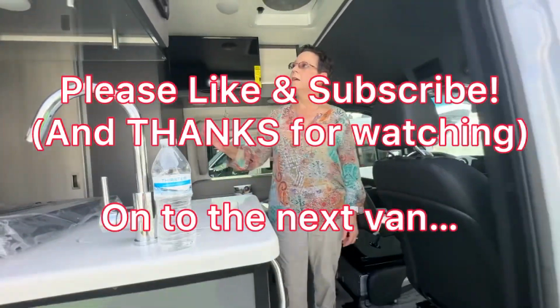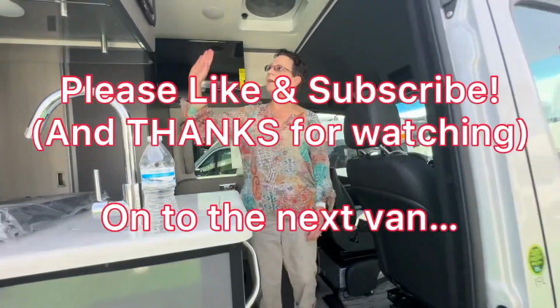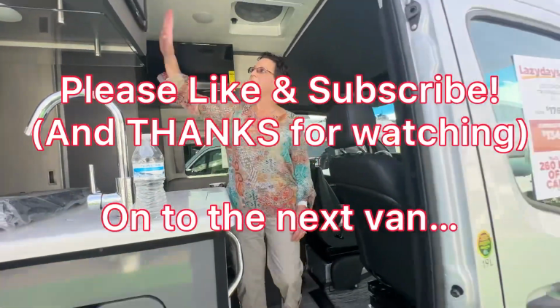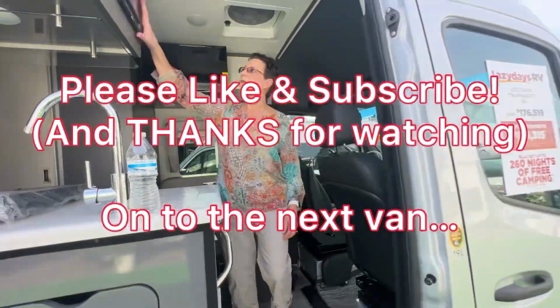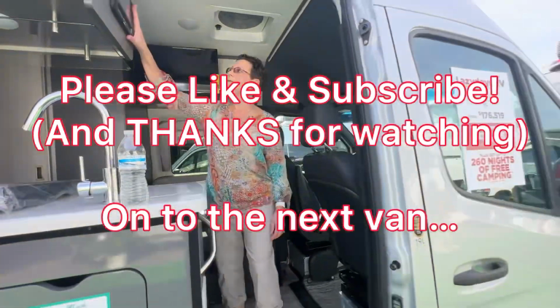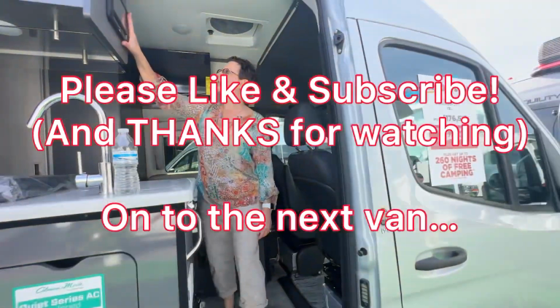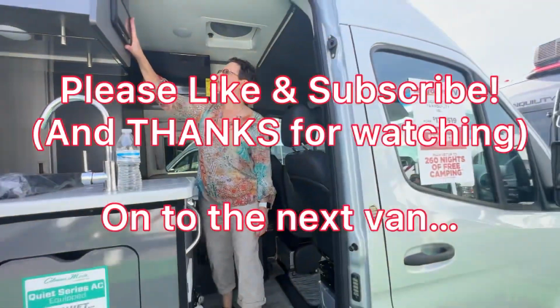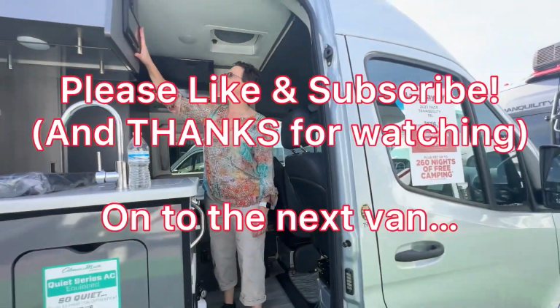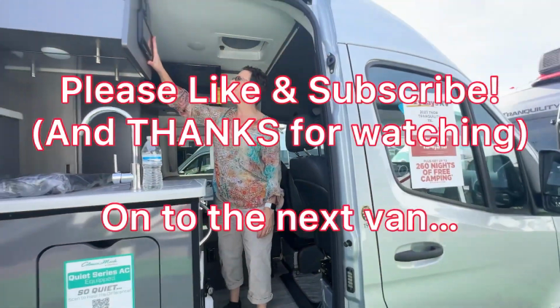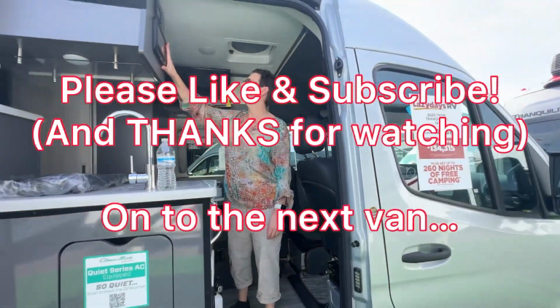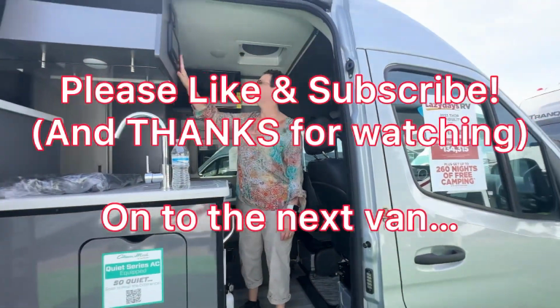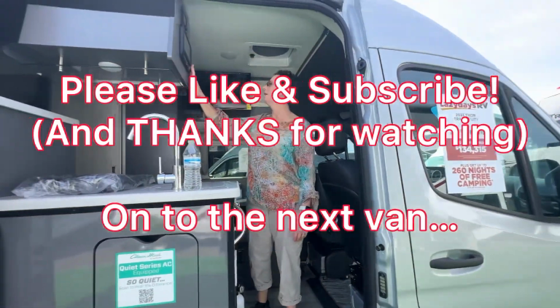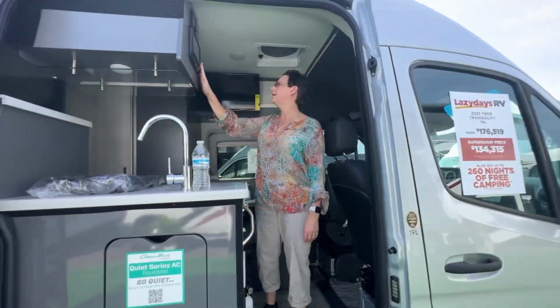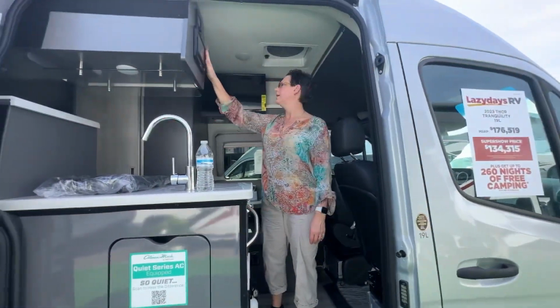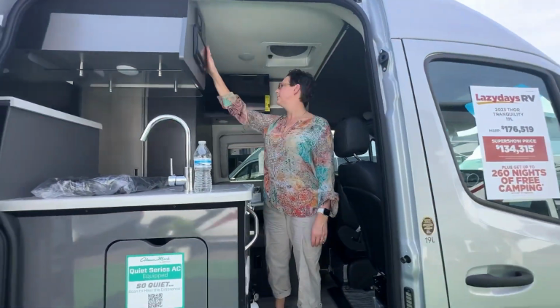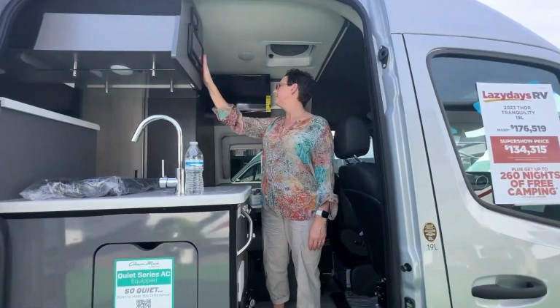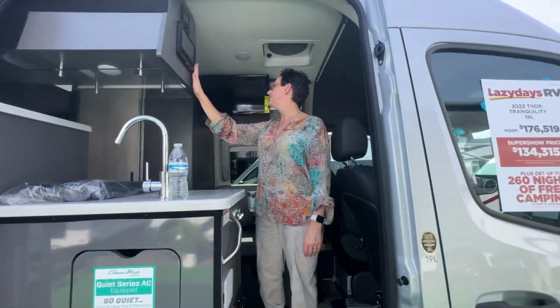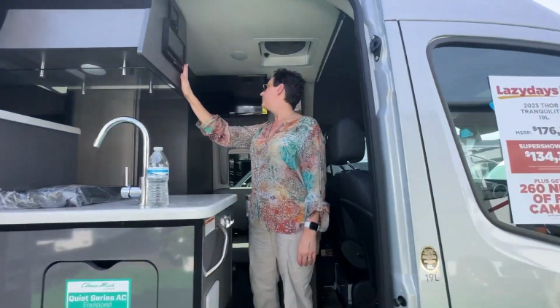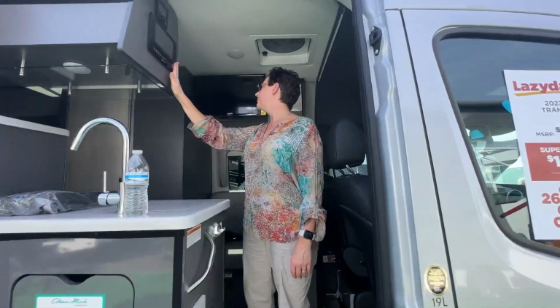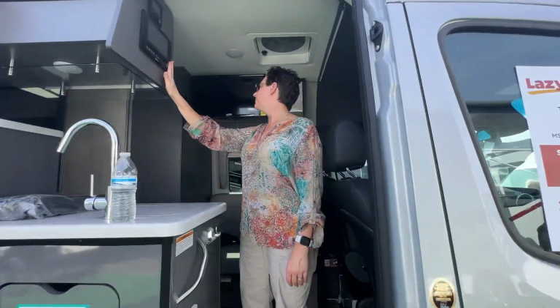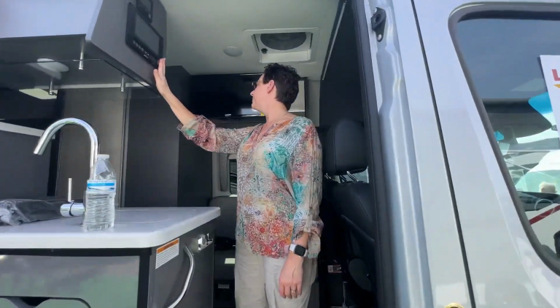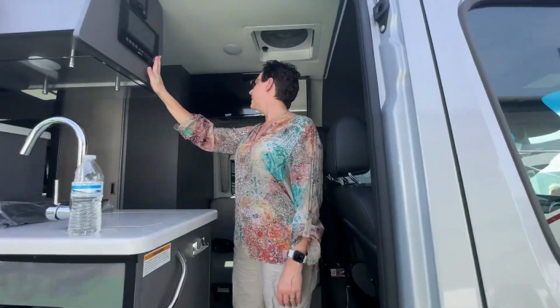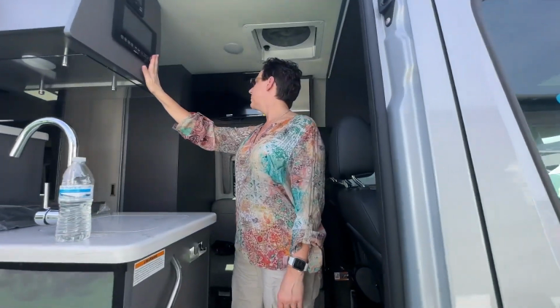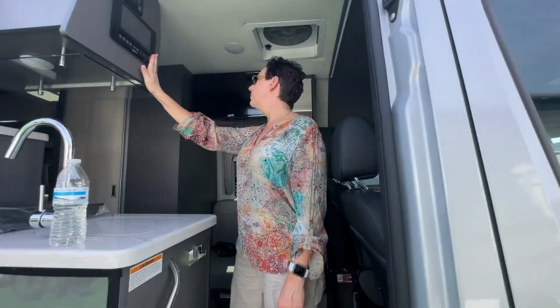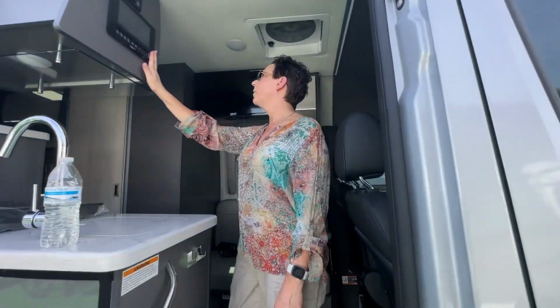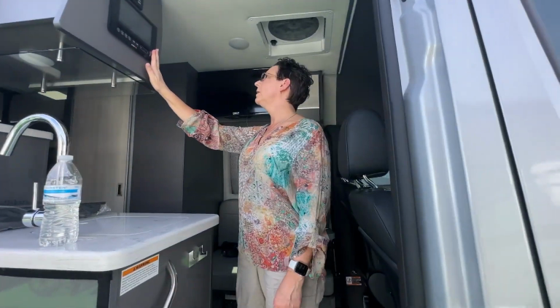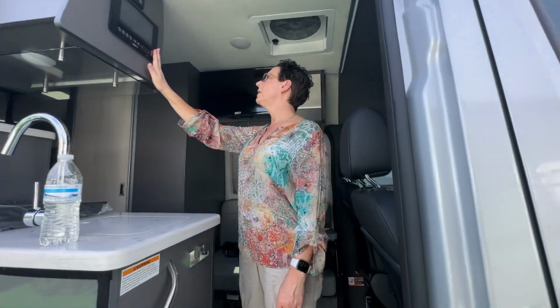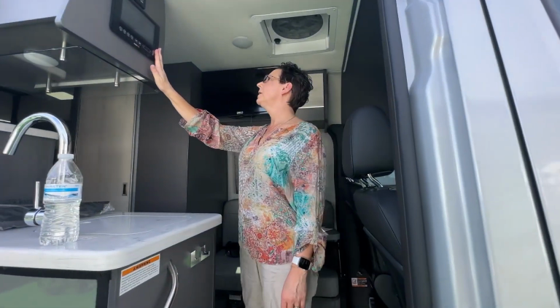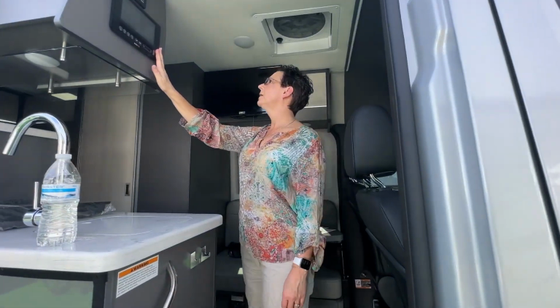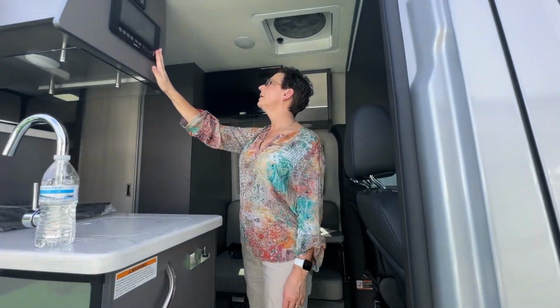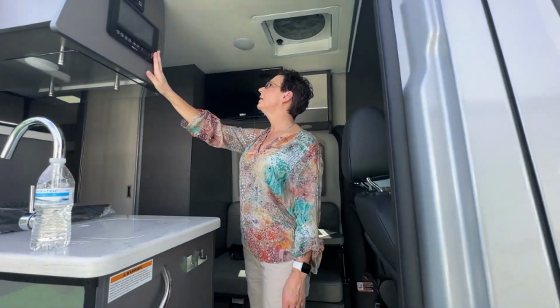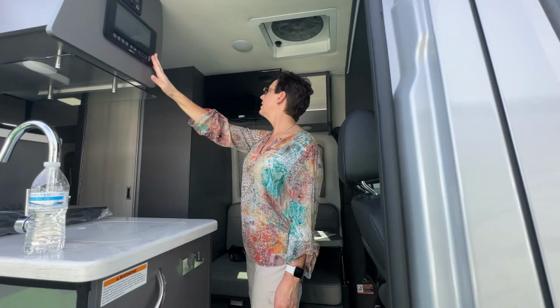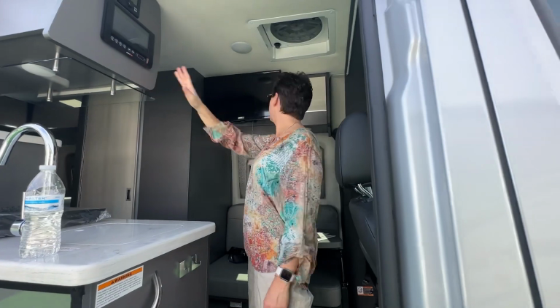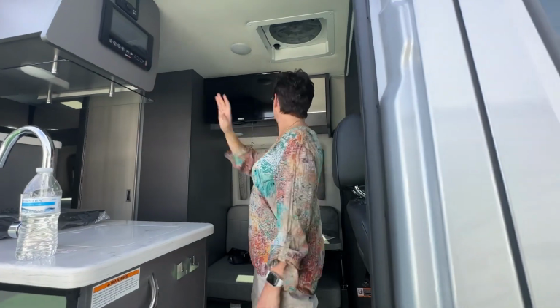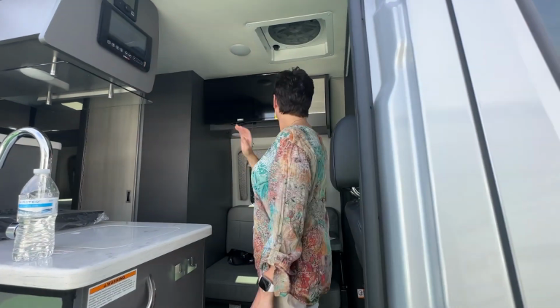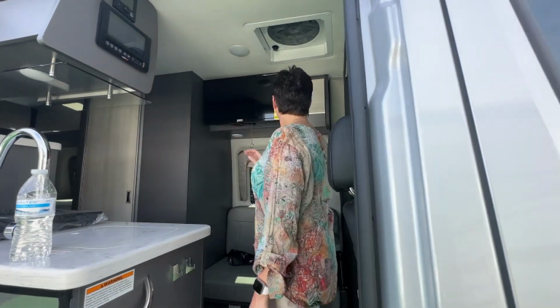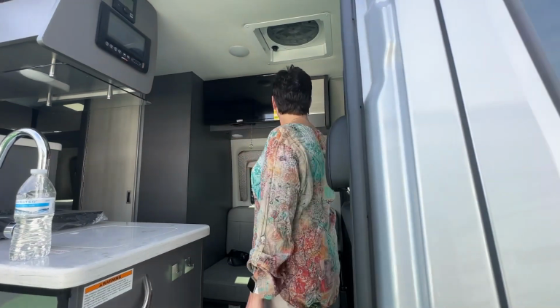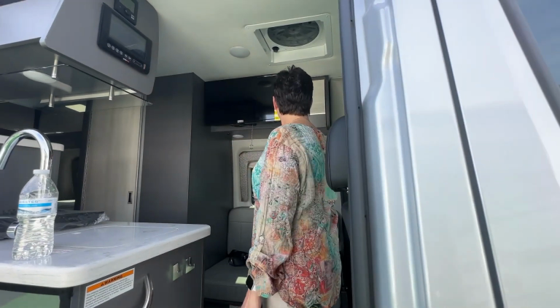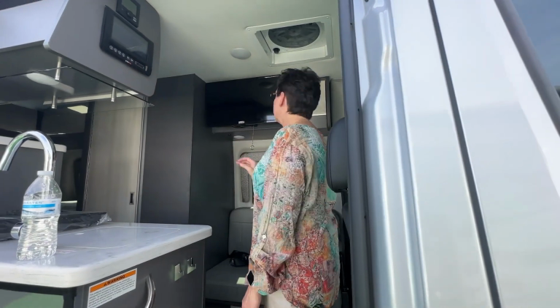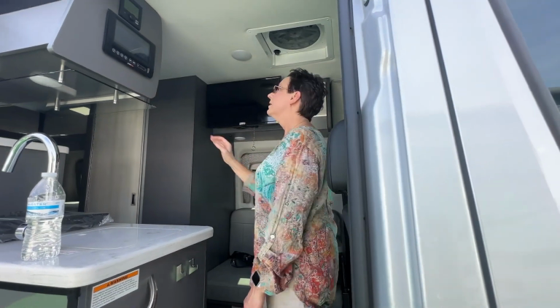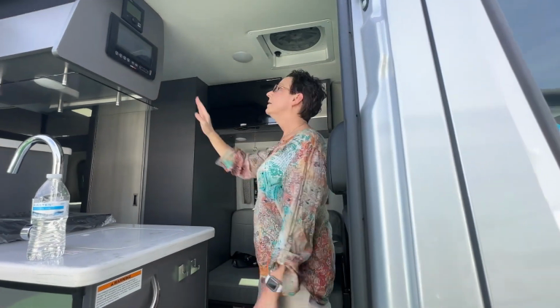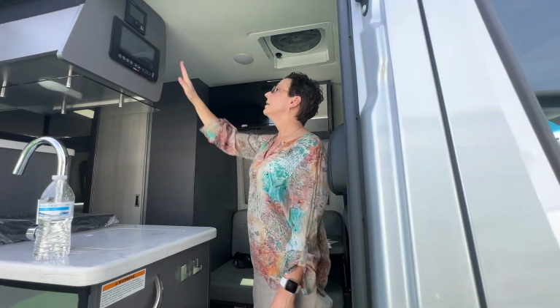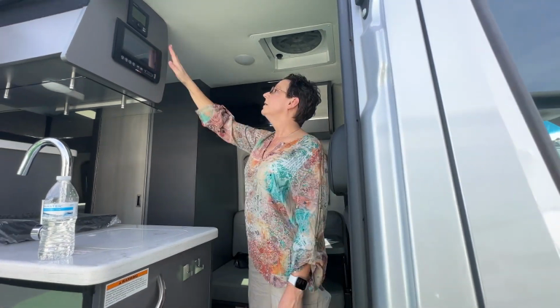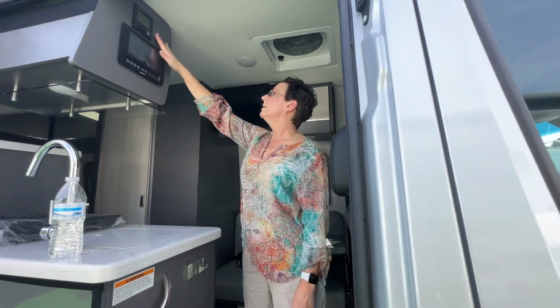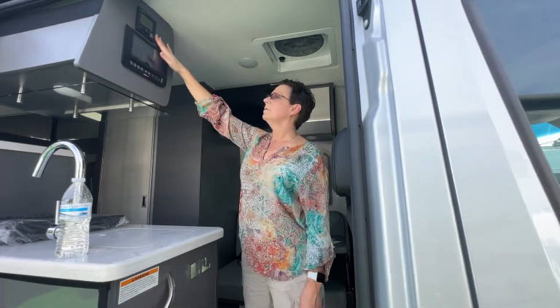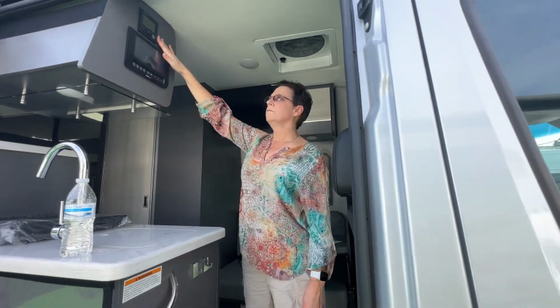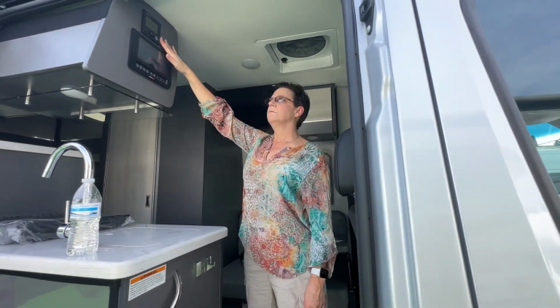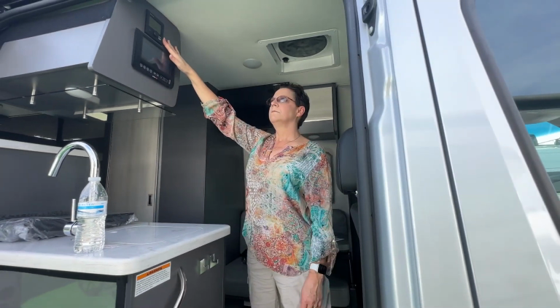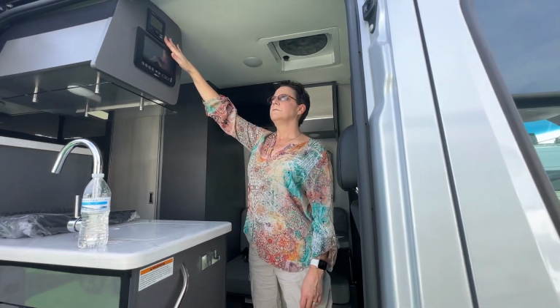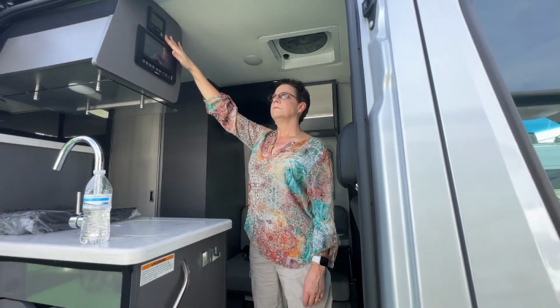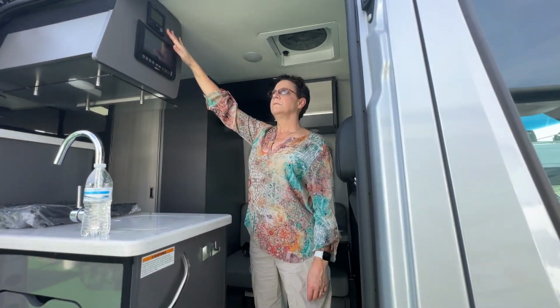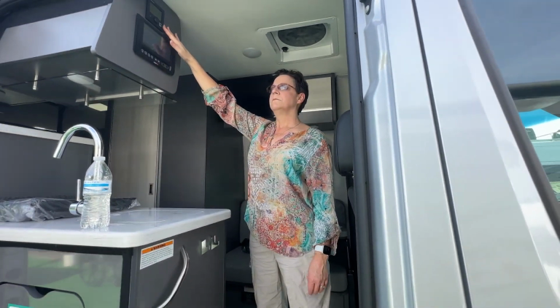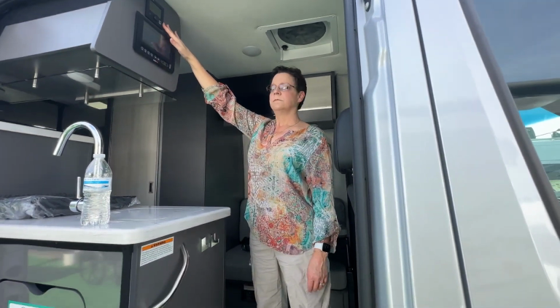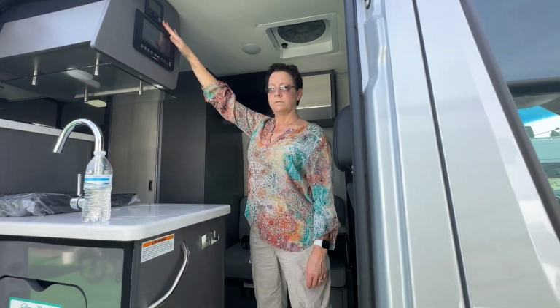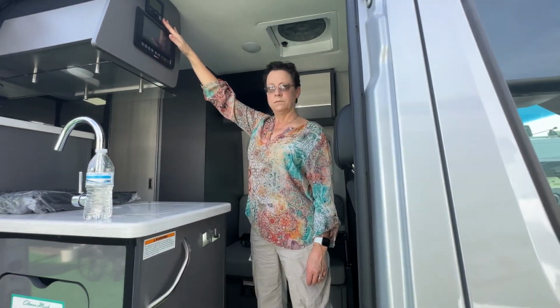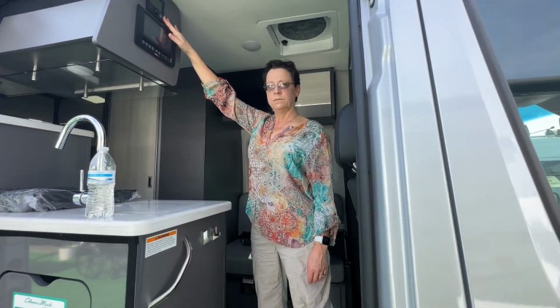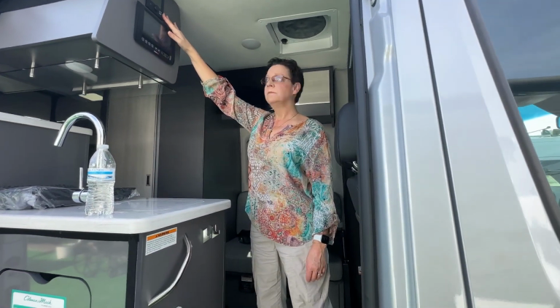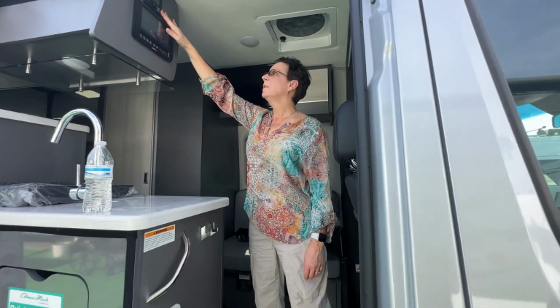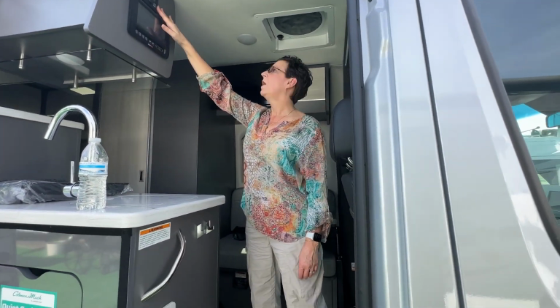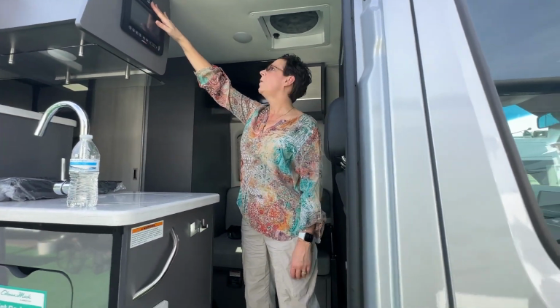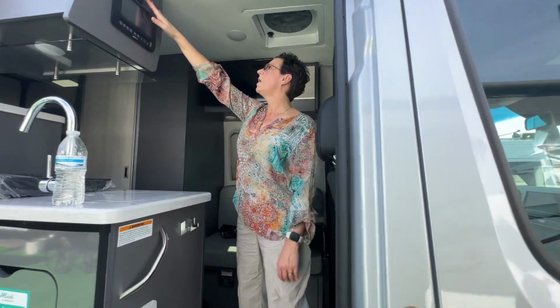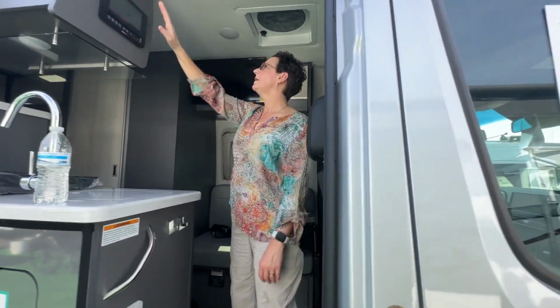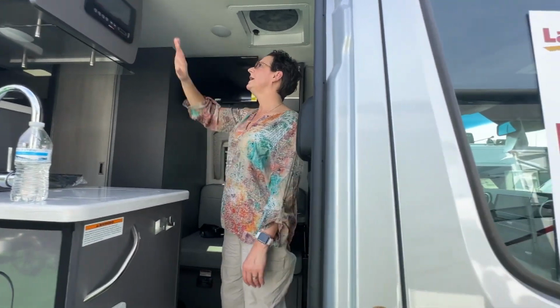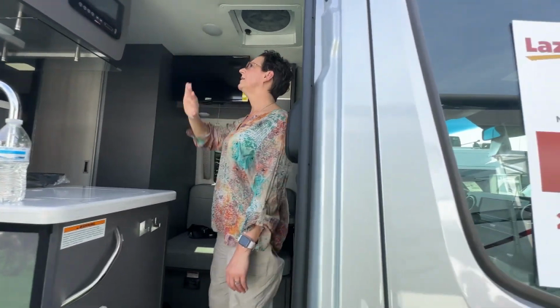Here's the electronic board. Hot water heater.